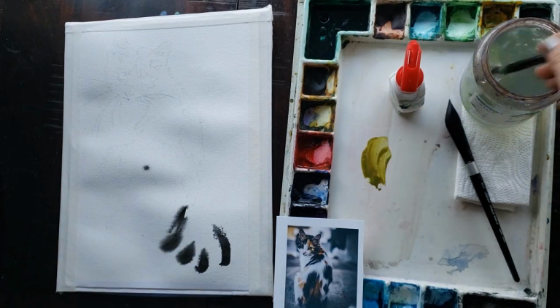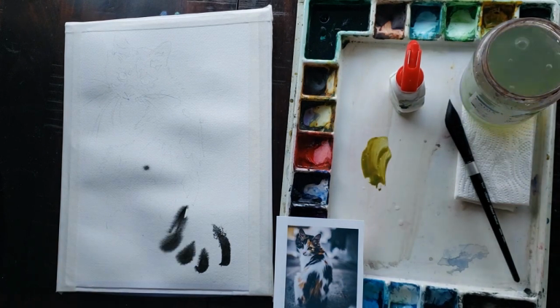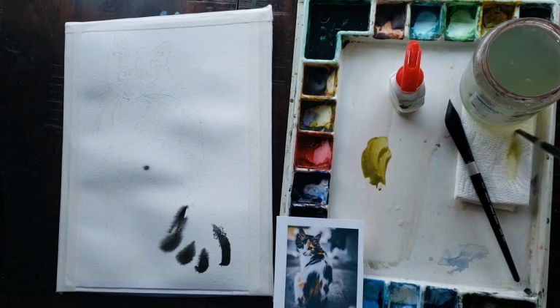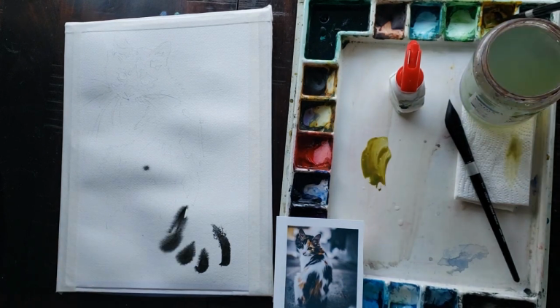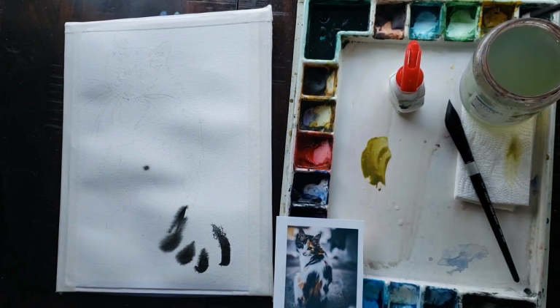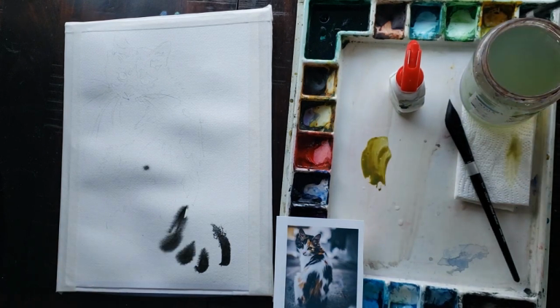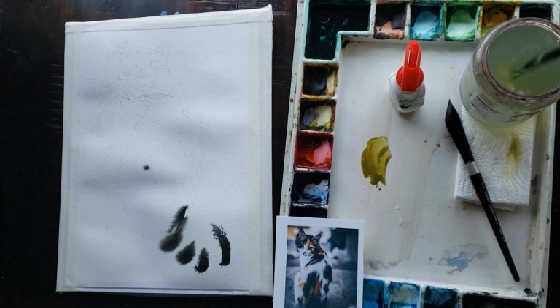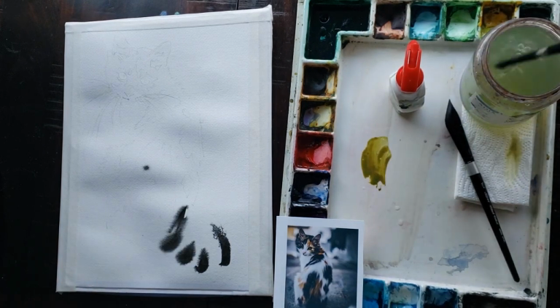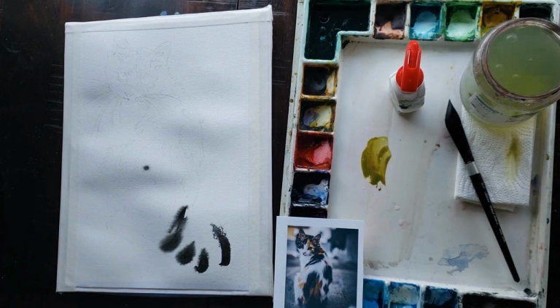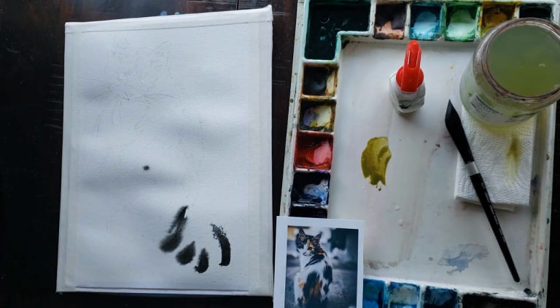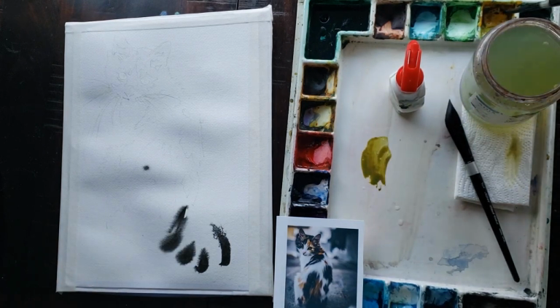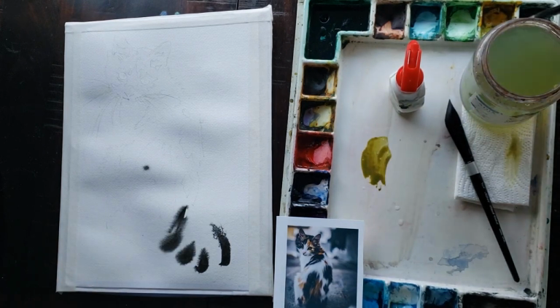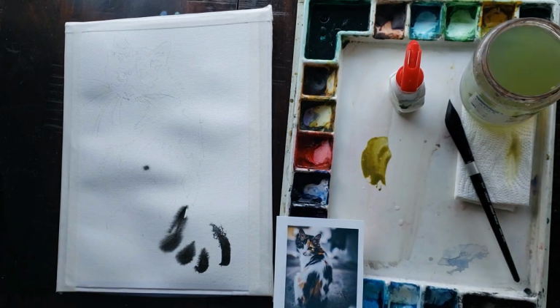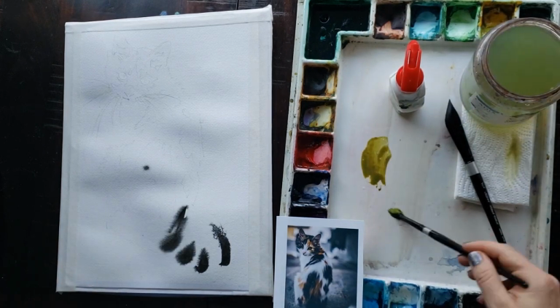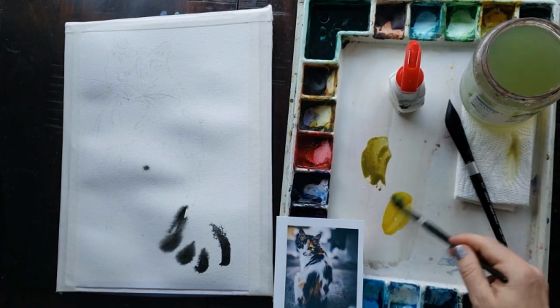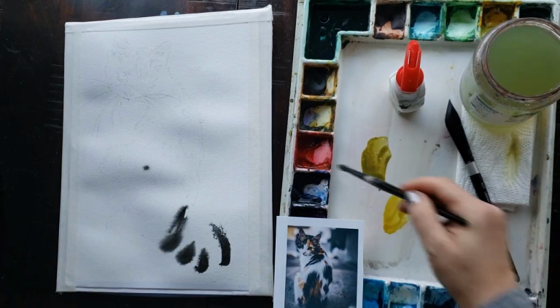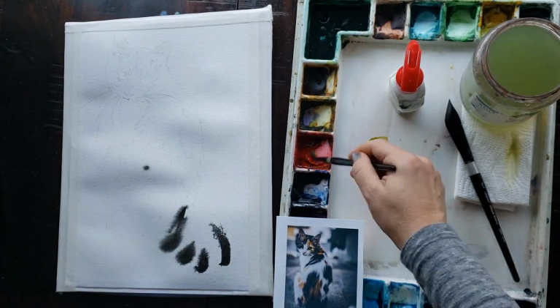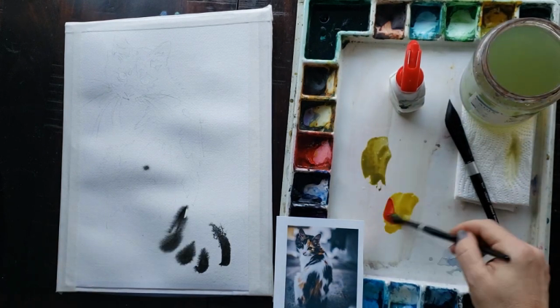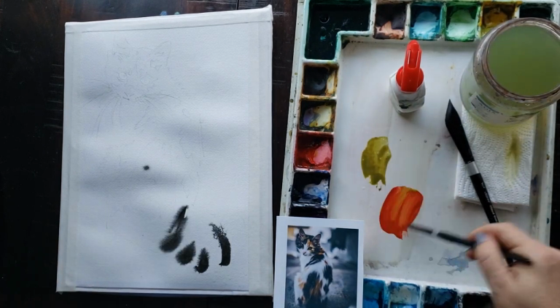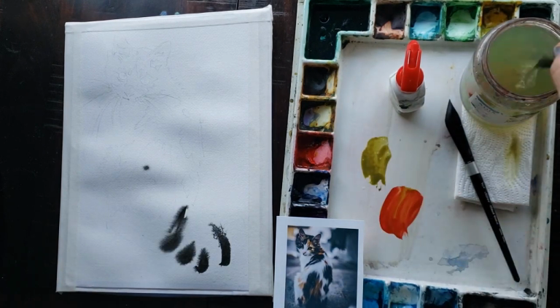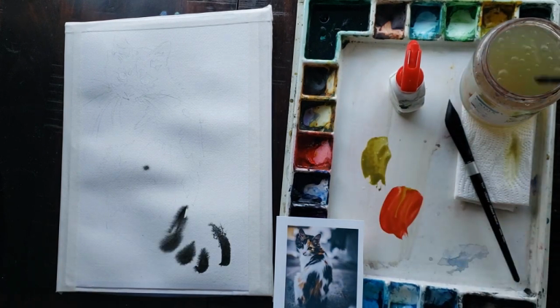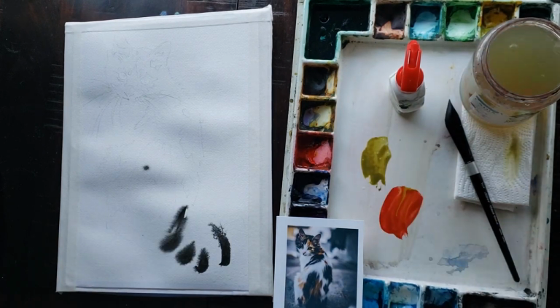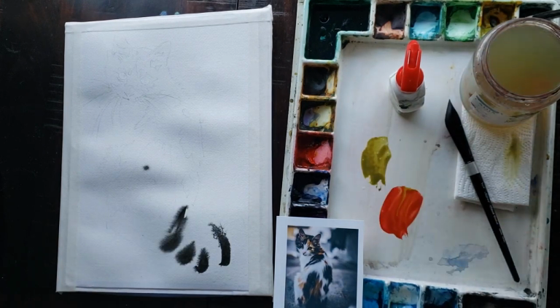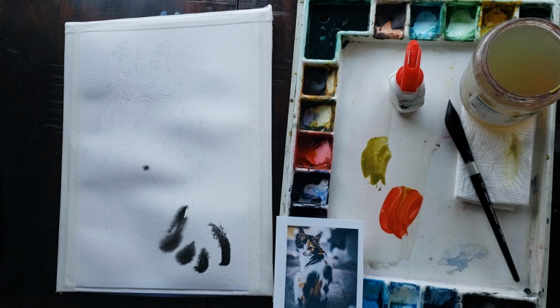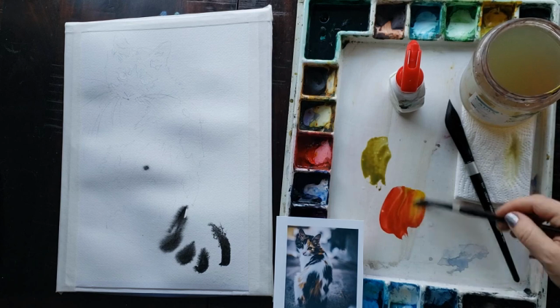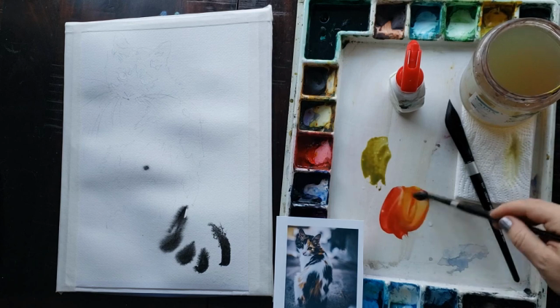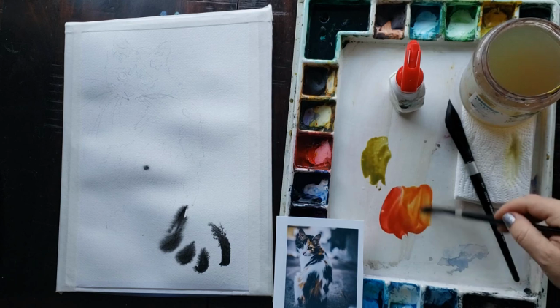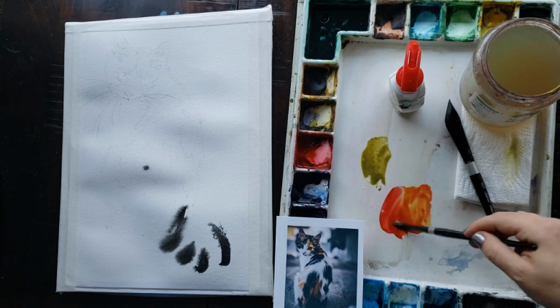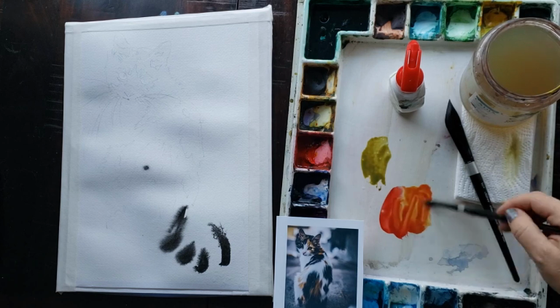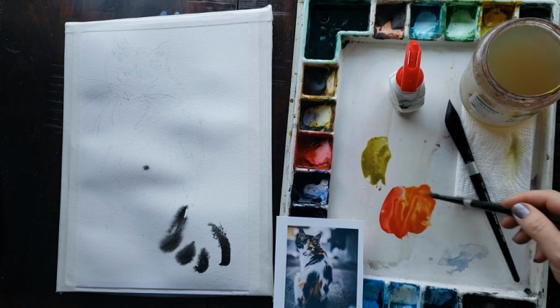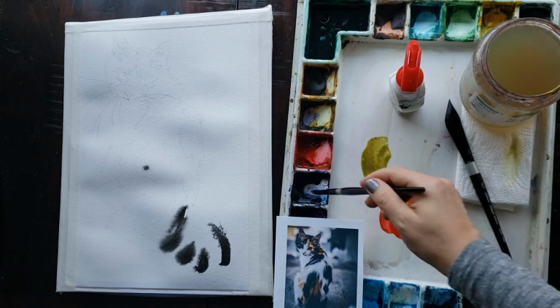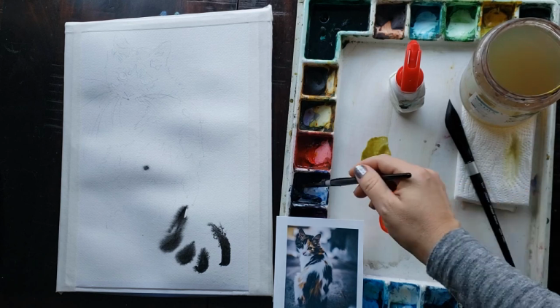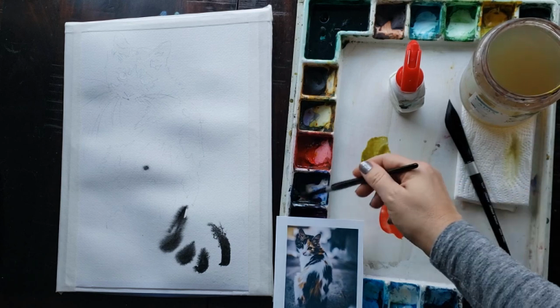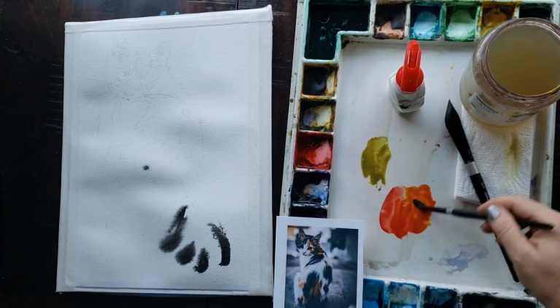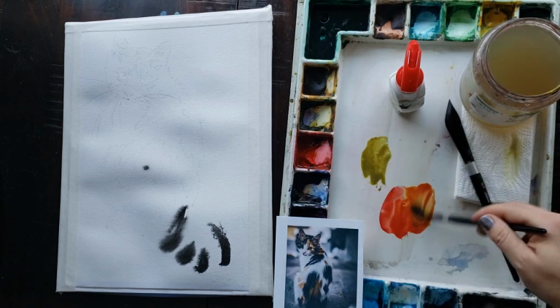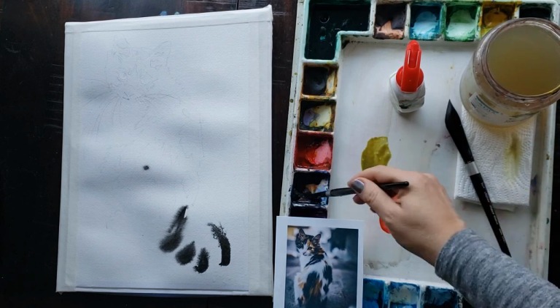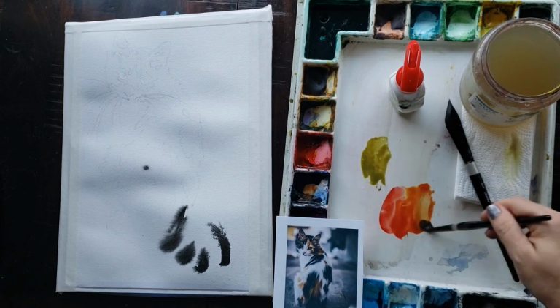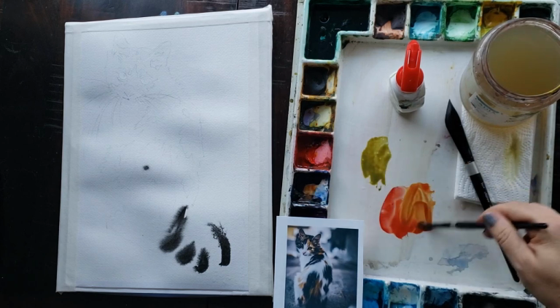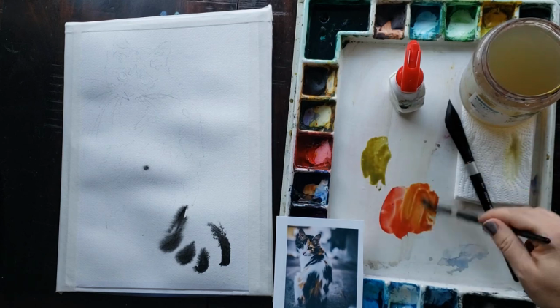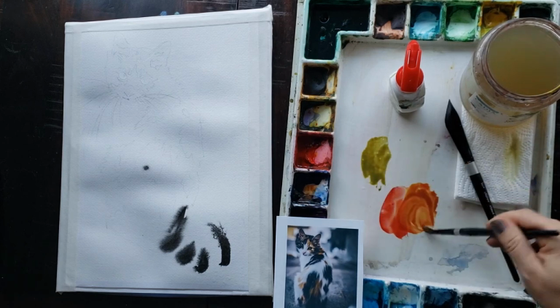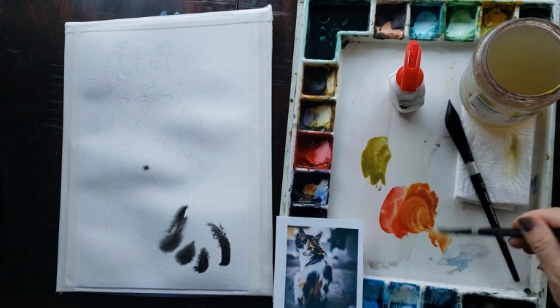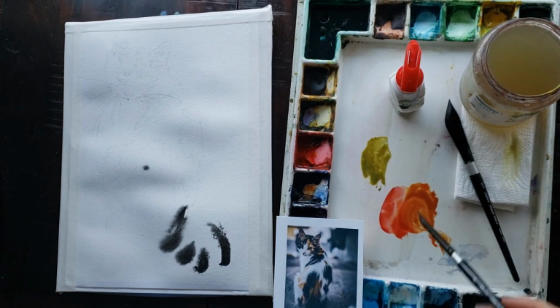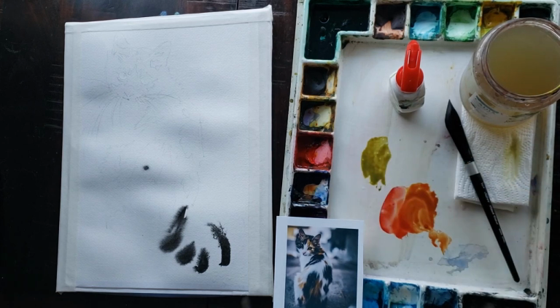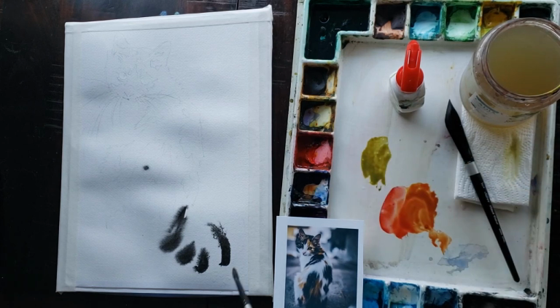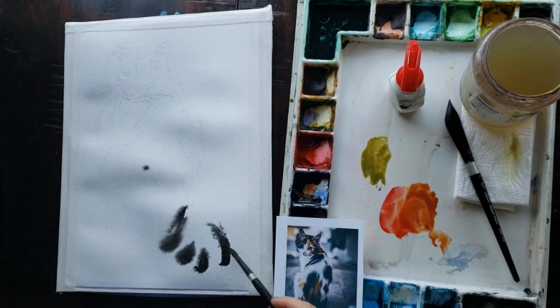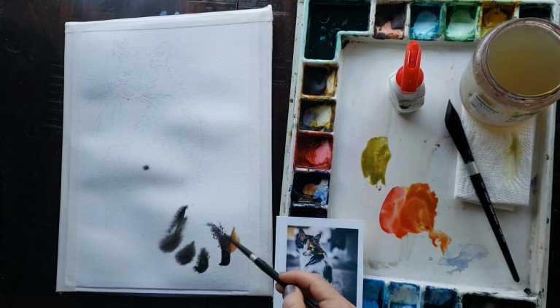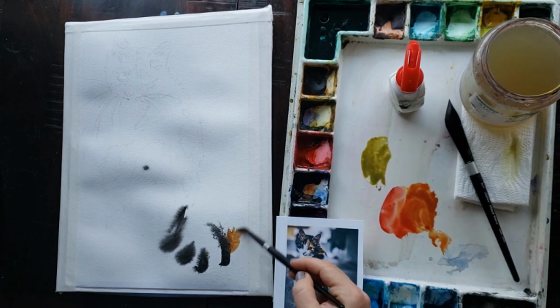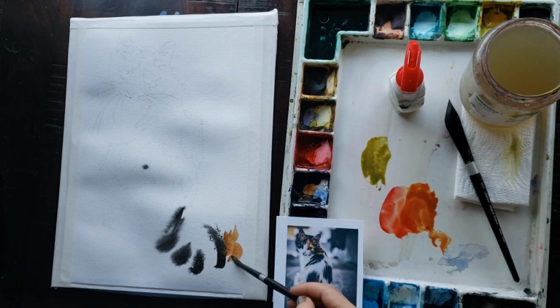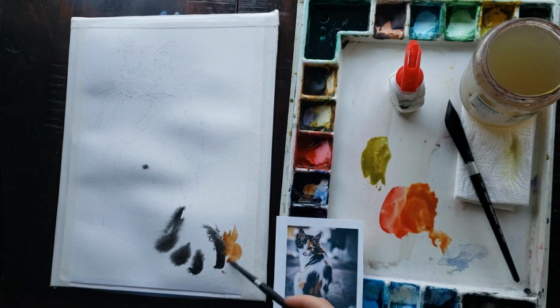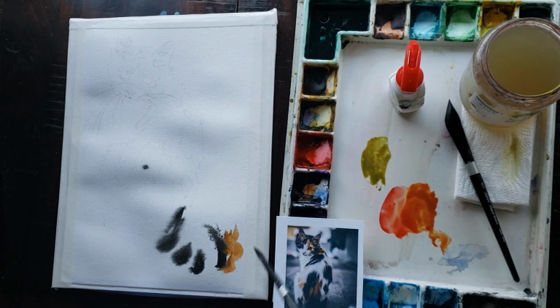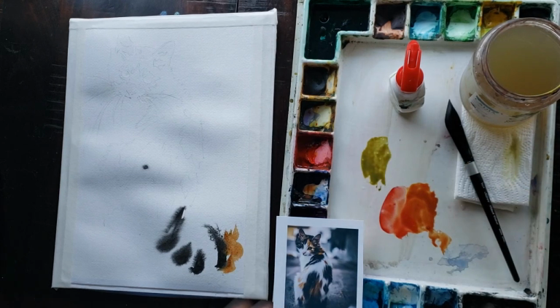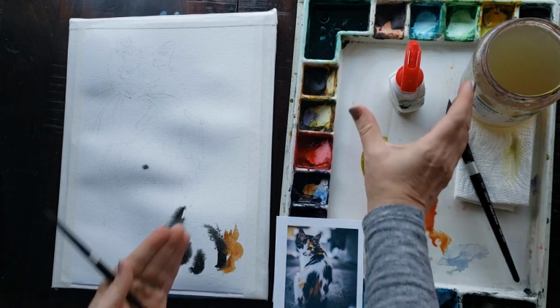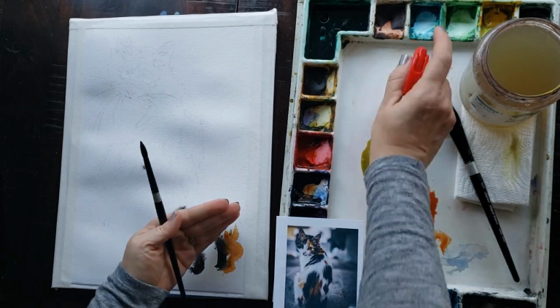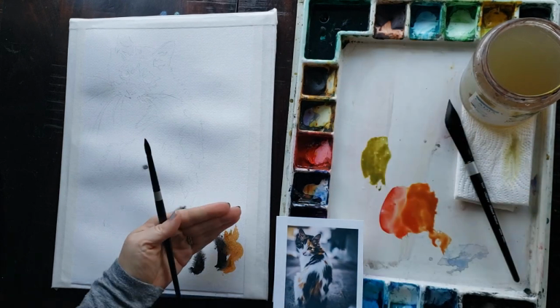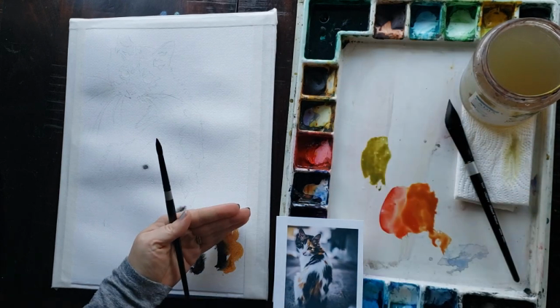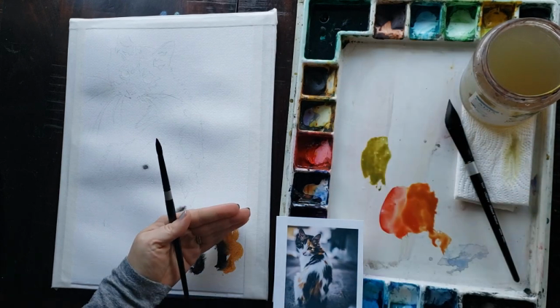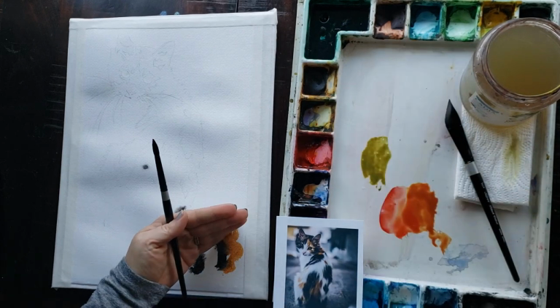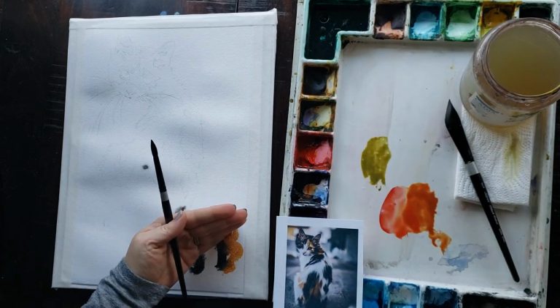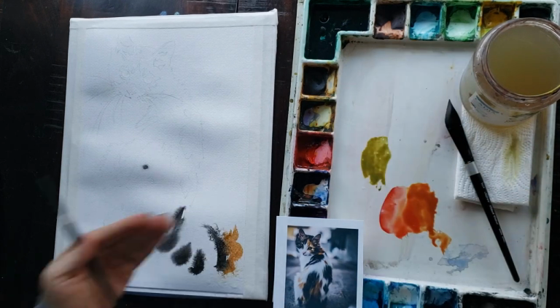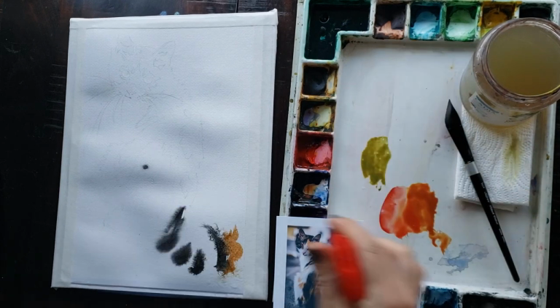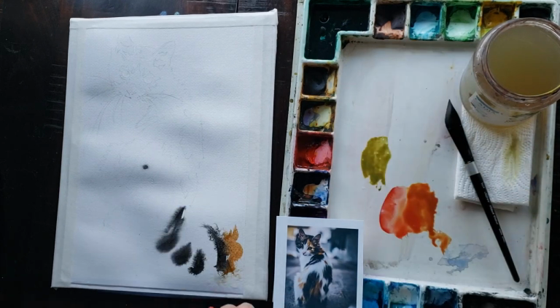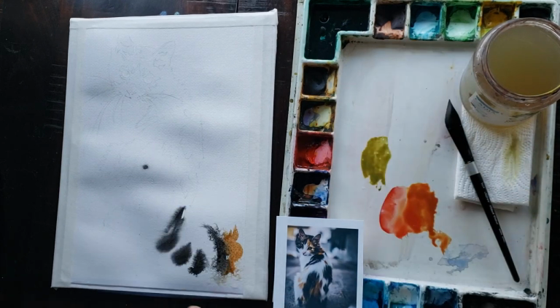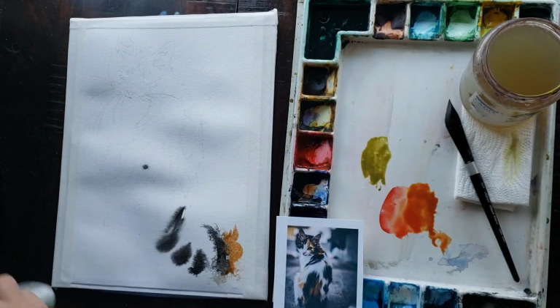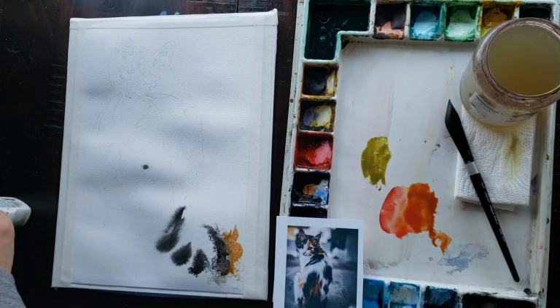To begin, I transfer my drawing to the paper, erase the lines so they are lighter, apply masking, and then start with my underpainting of clear water.